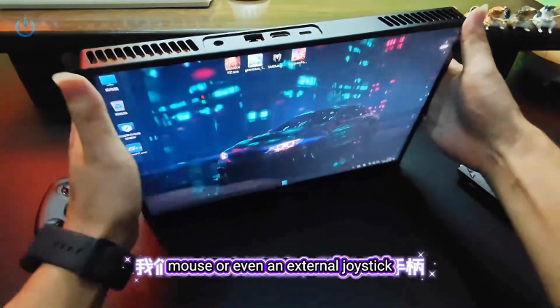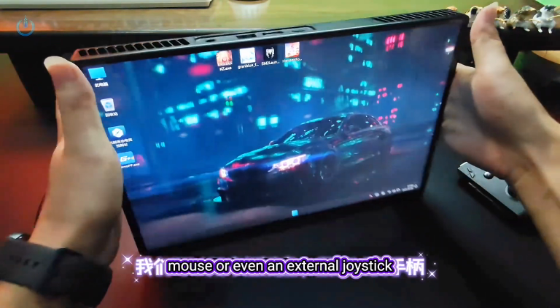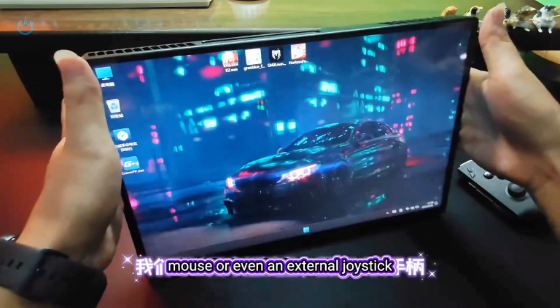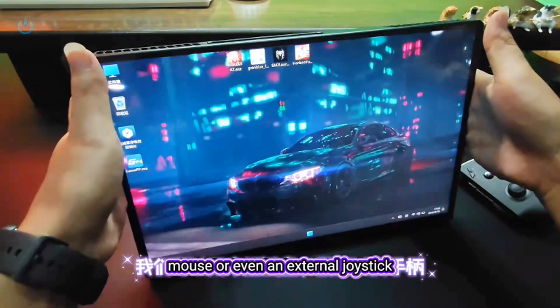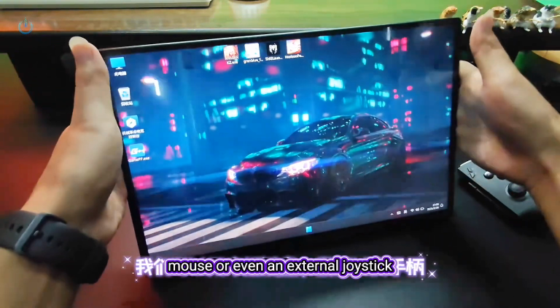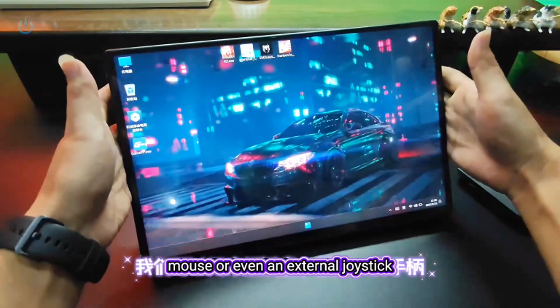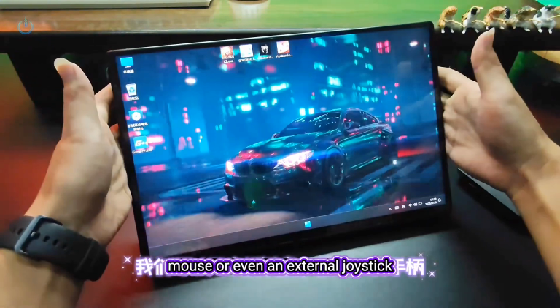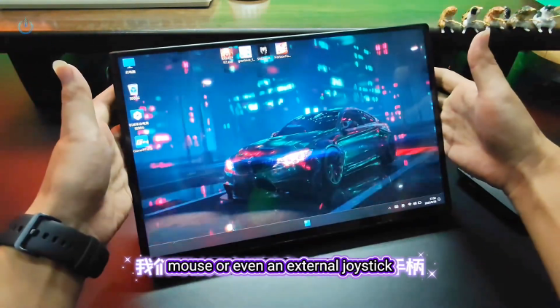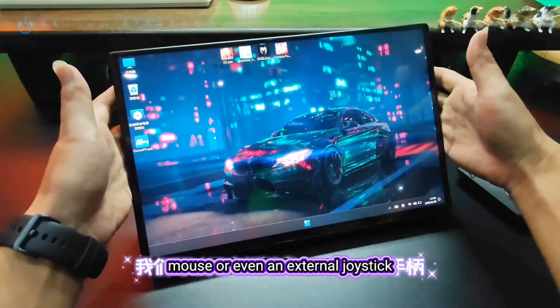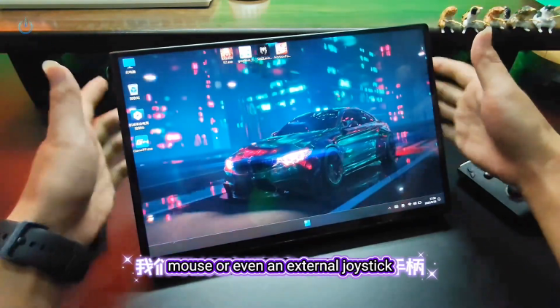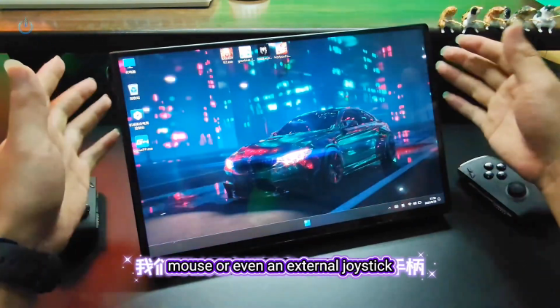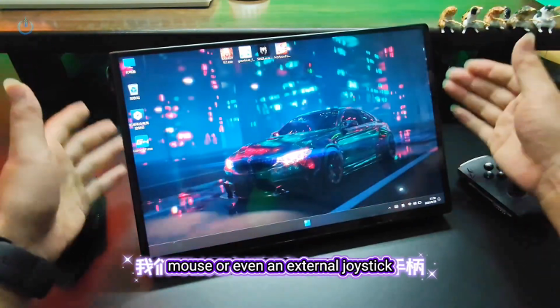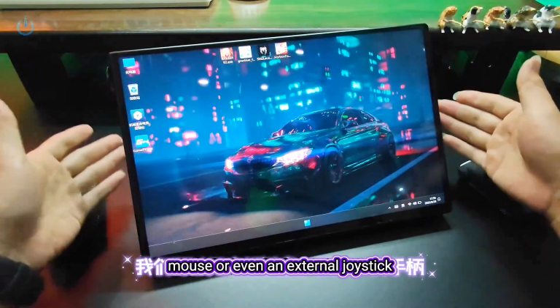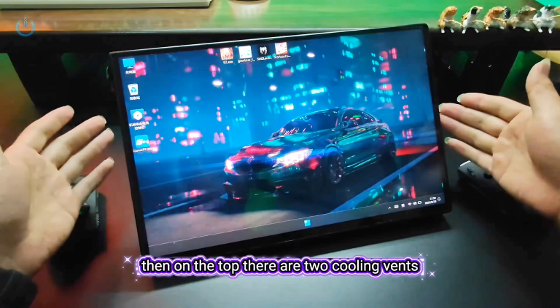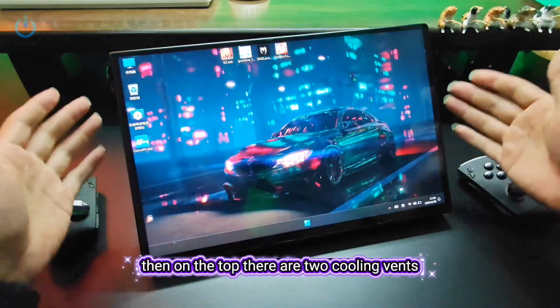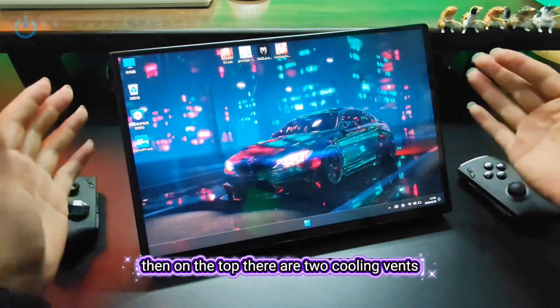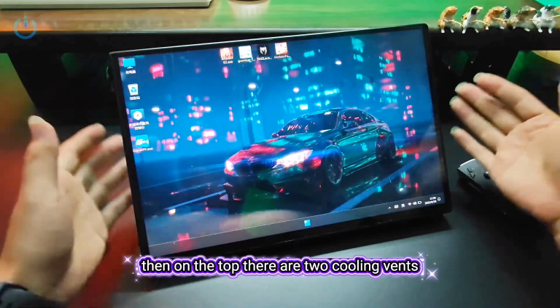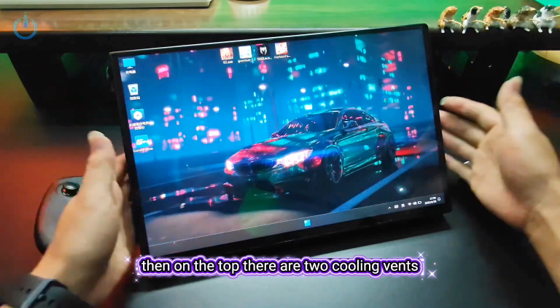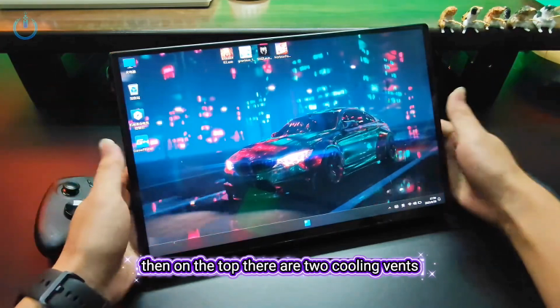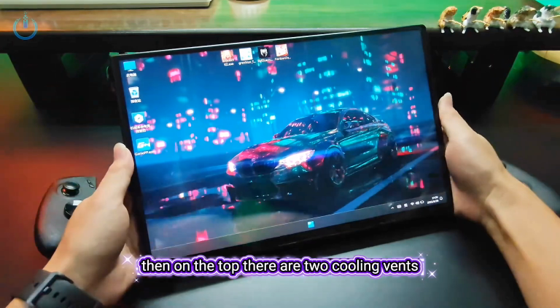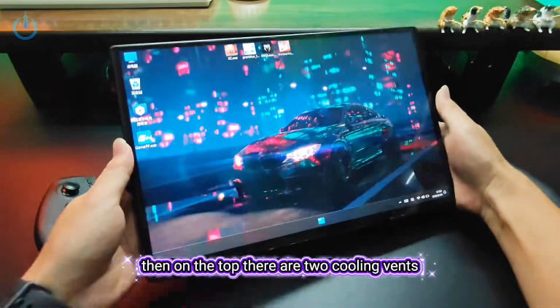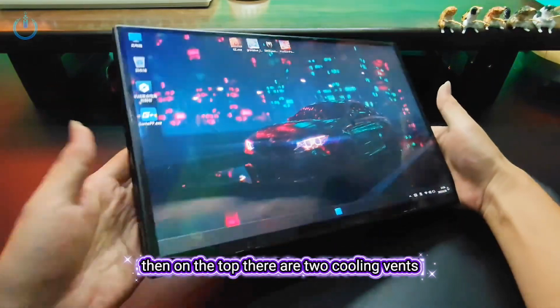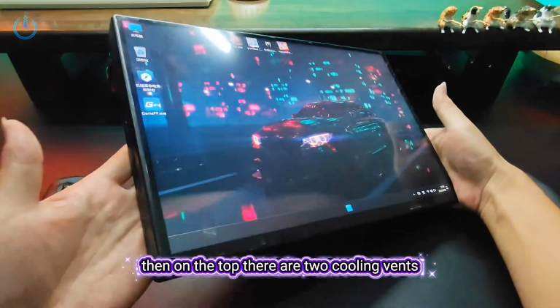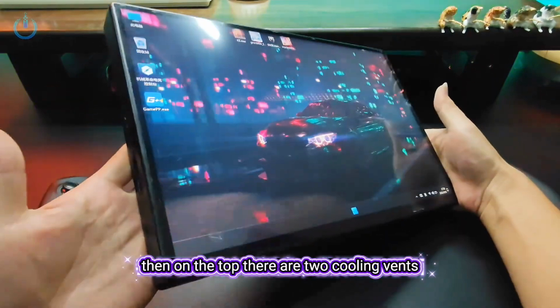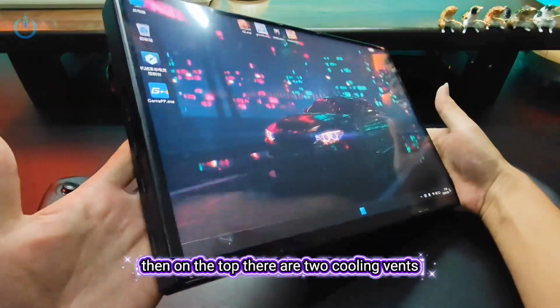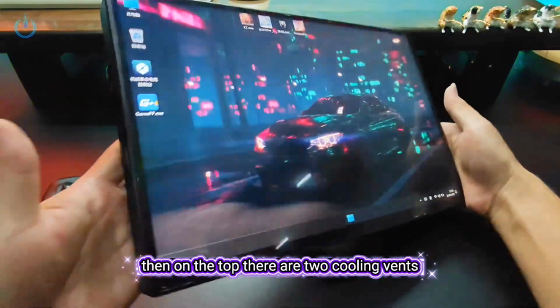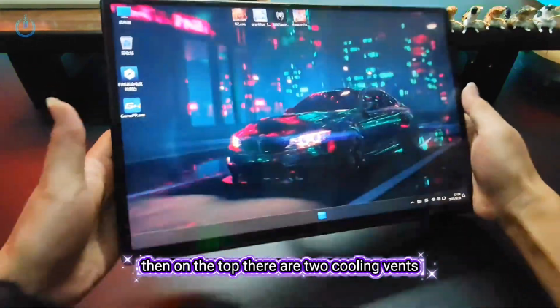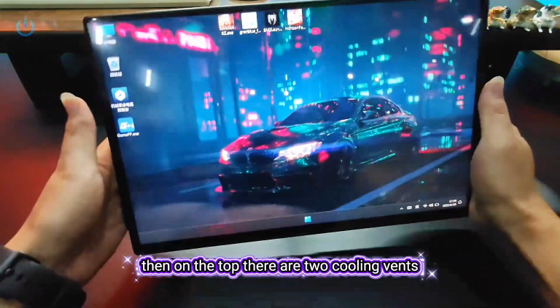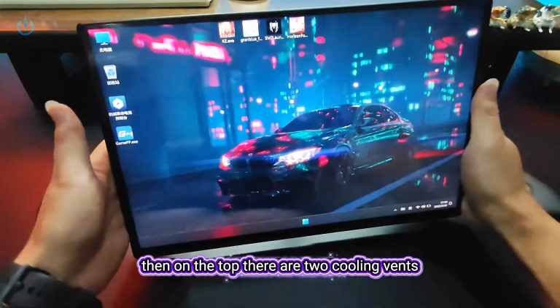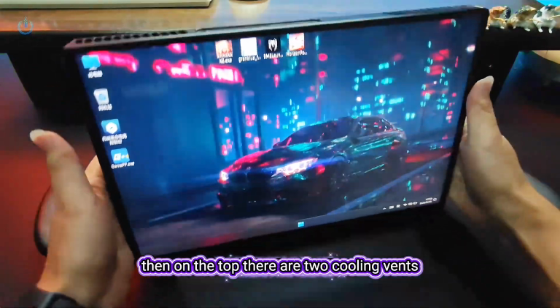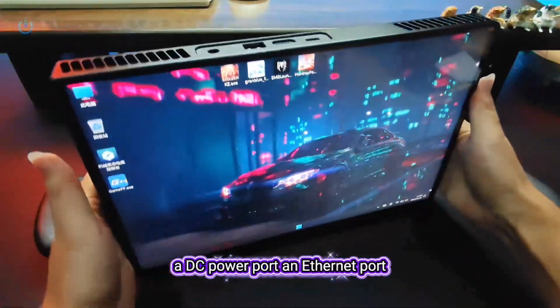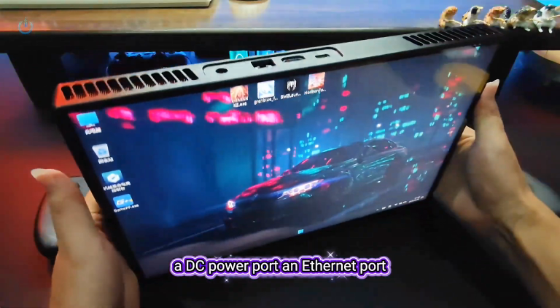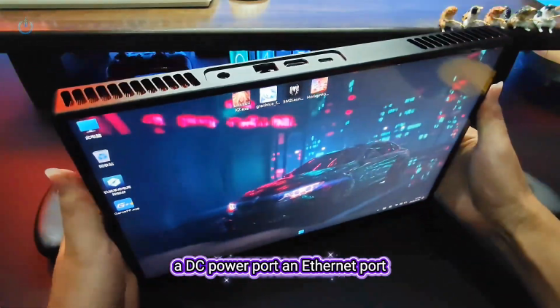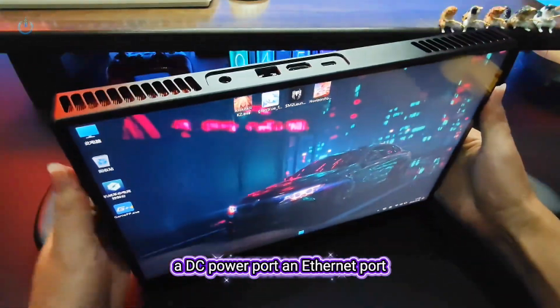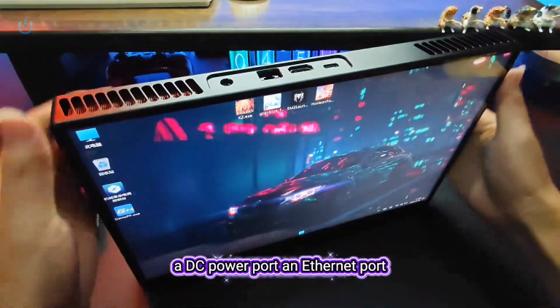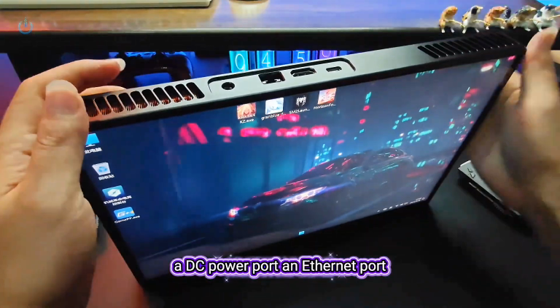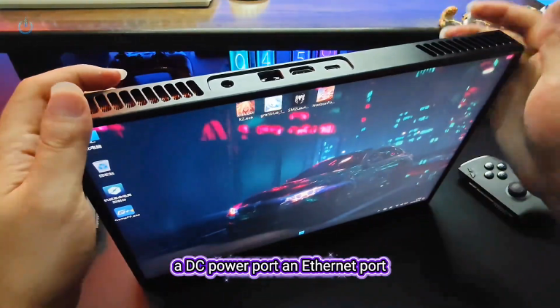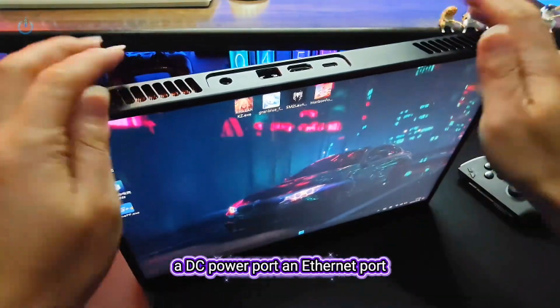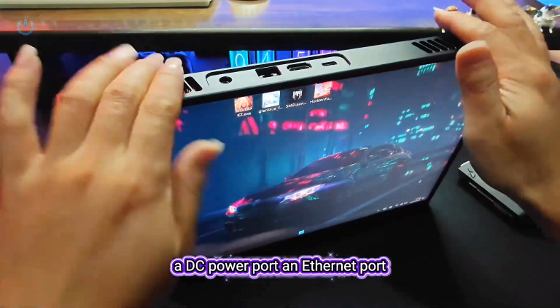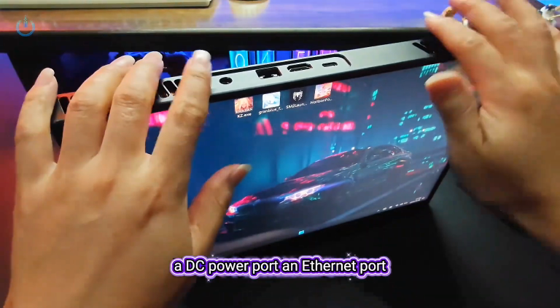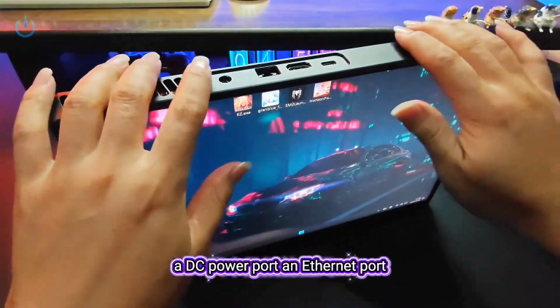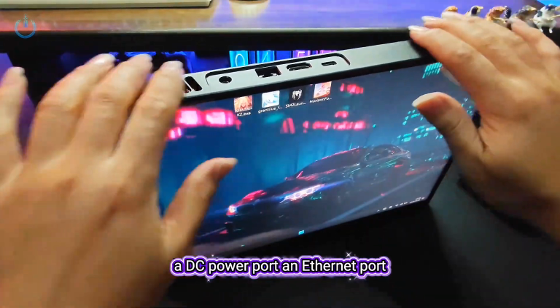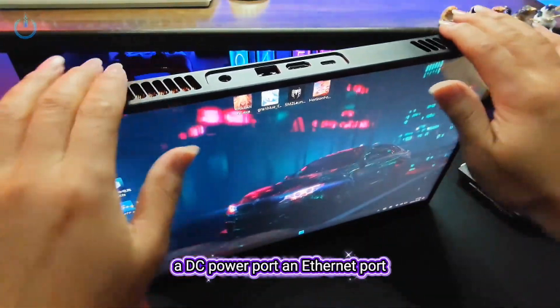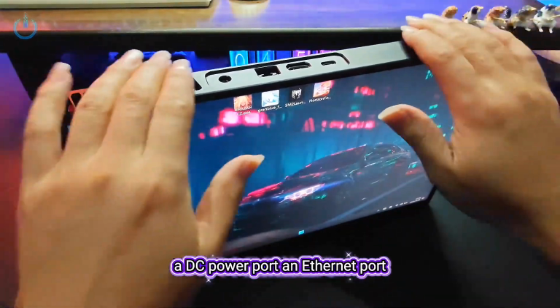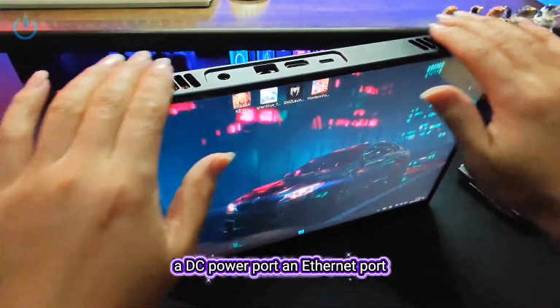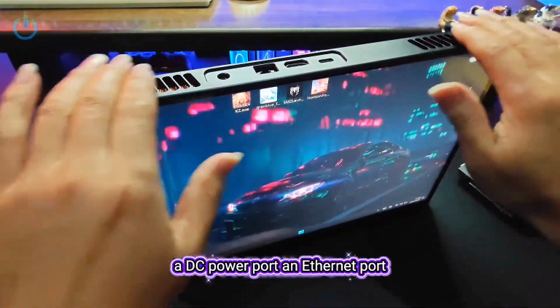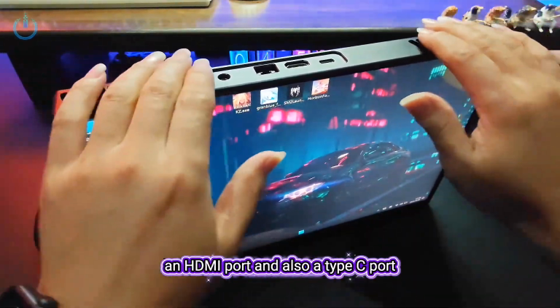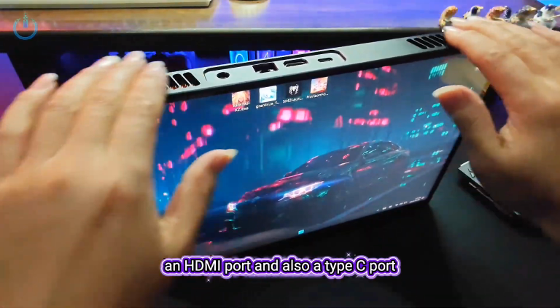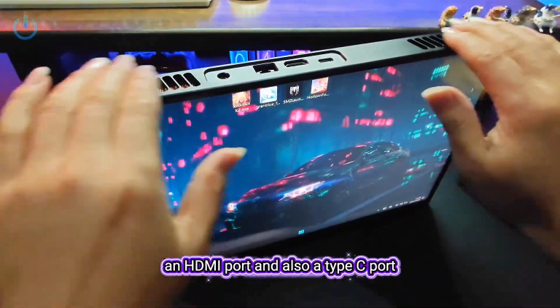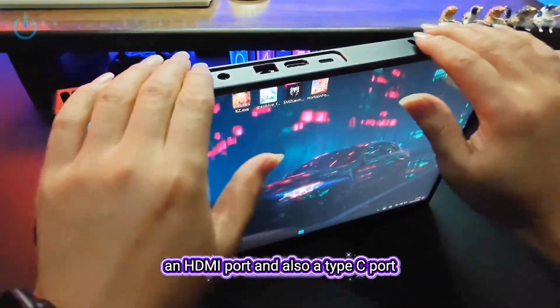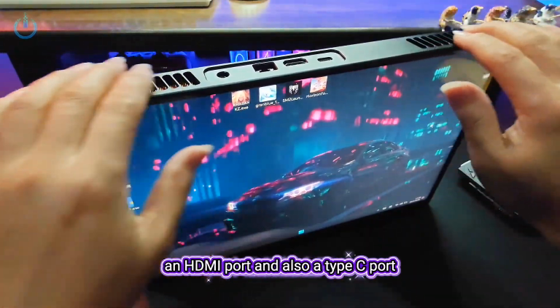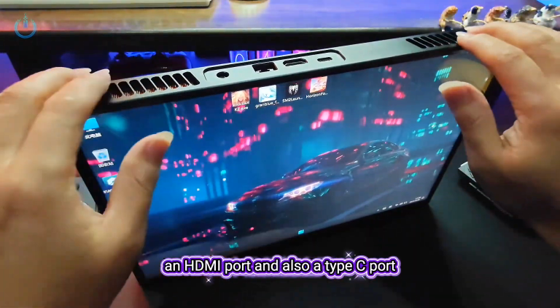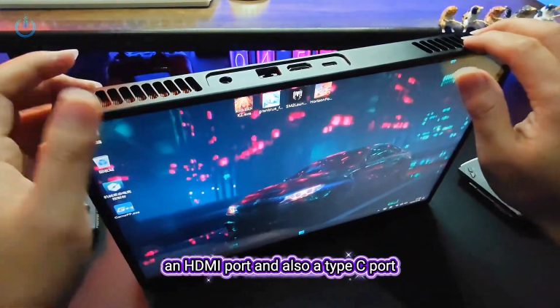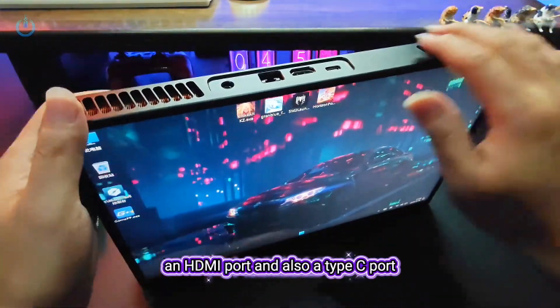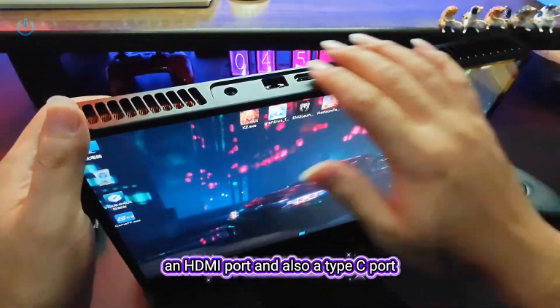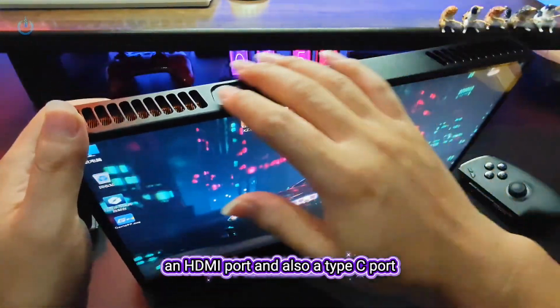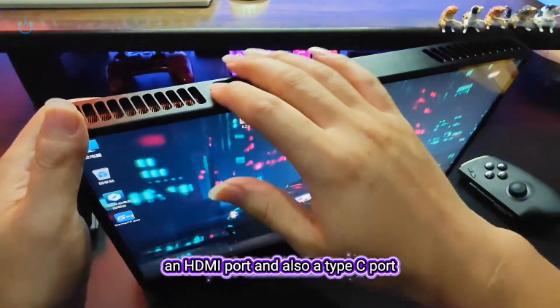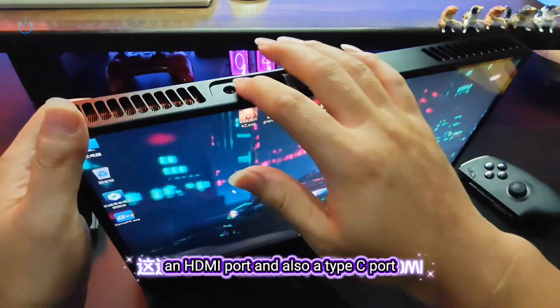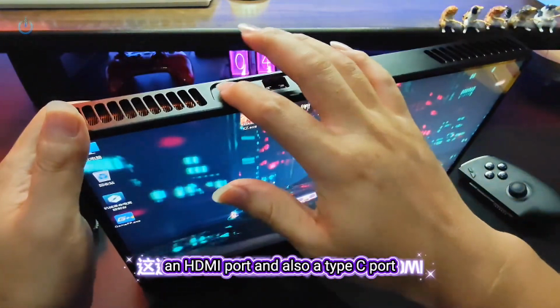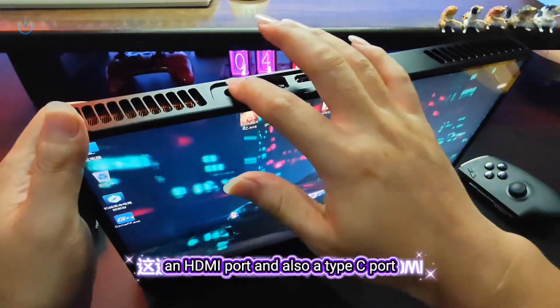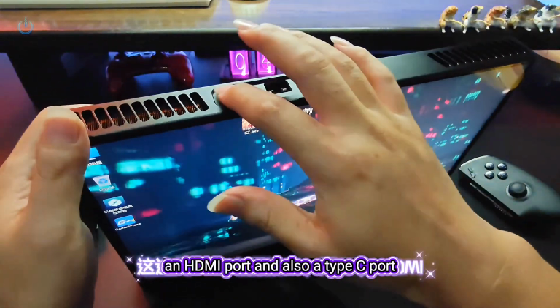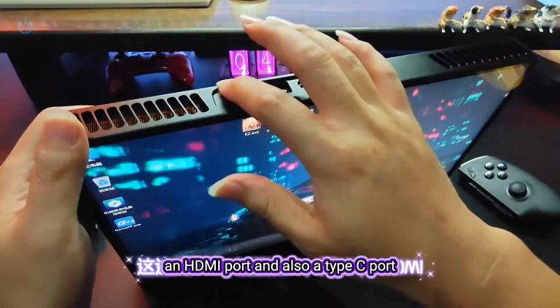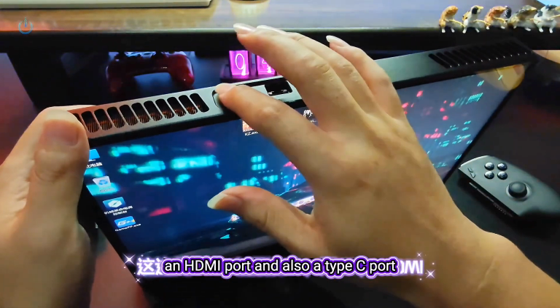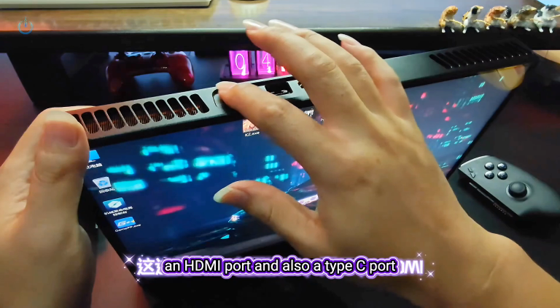or even an external joystick. Then, on the top, there are two cooling vents, a DC power port, an ethernet port, an HDMI port, and also a Type-C port.